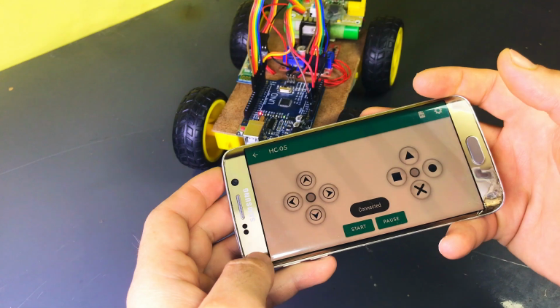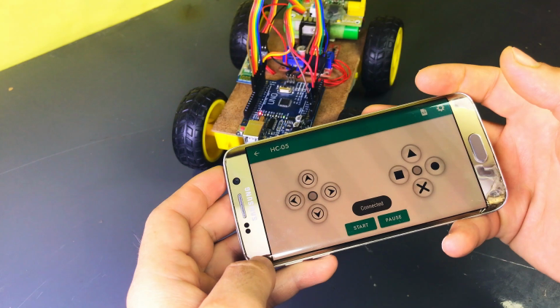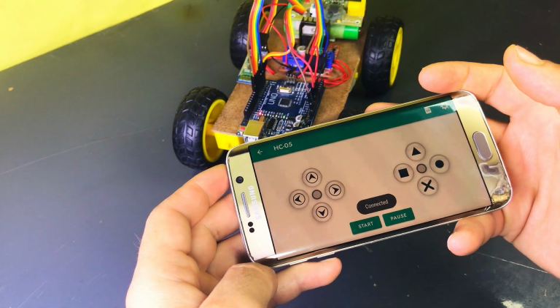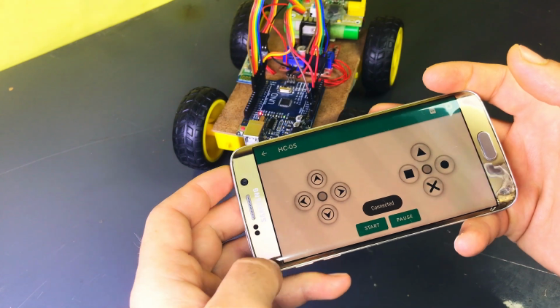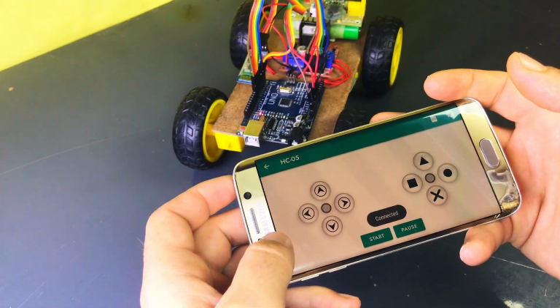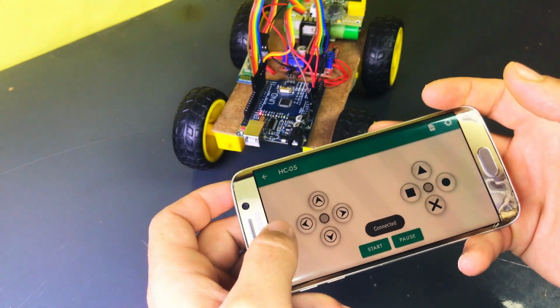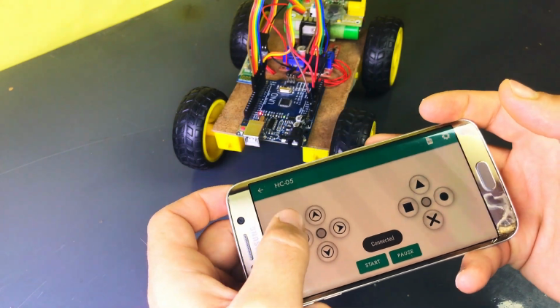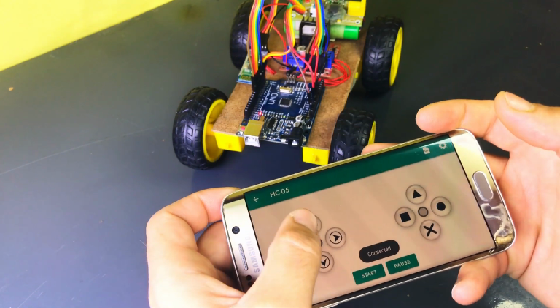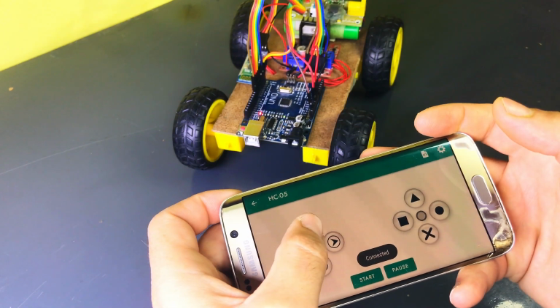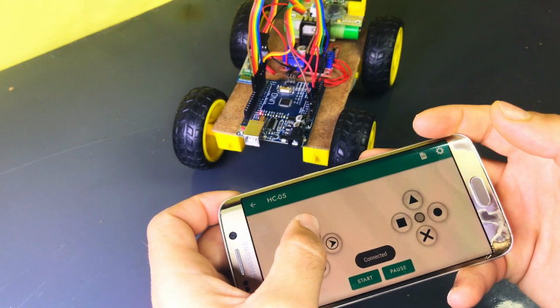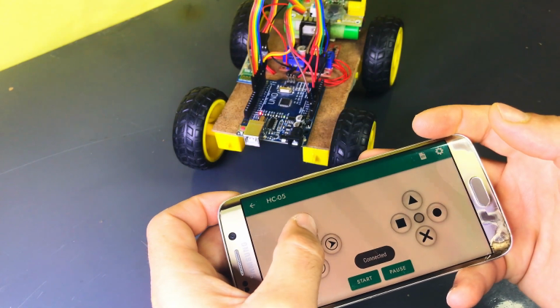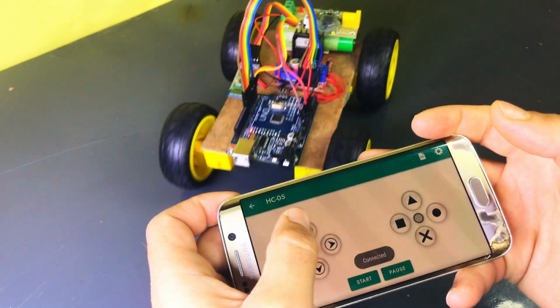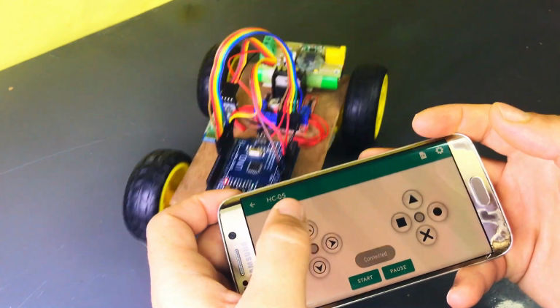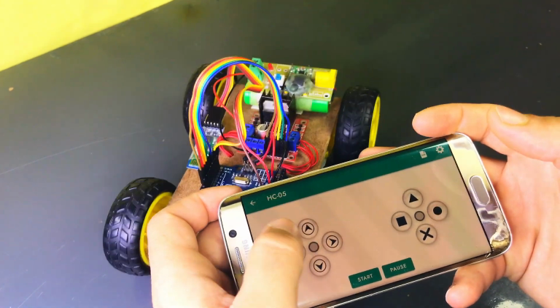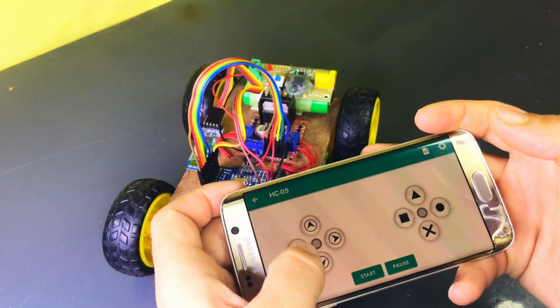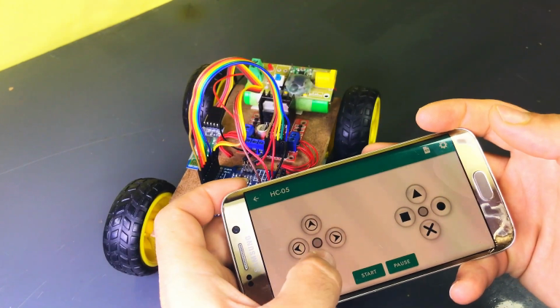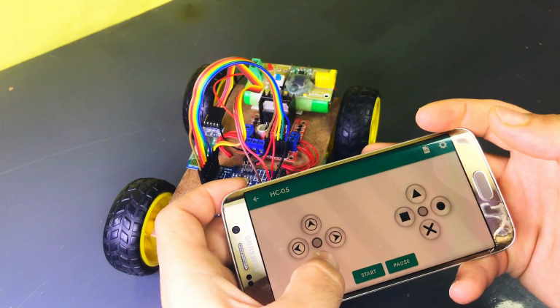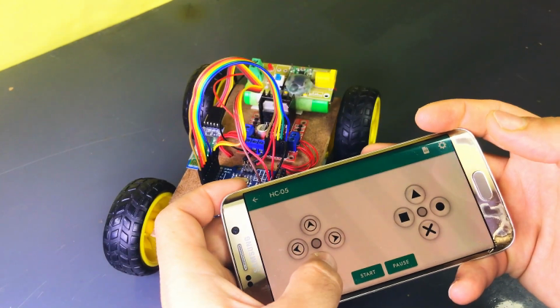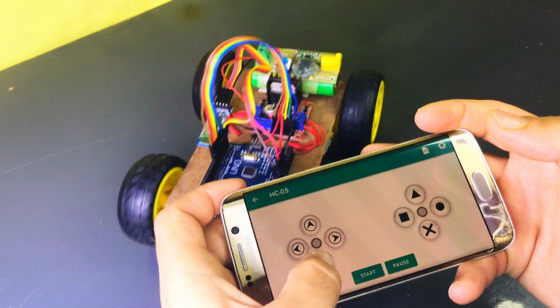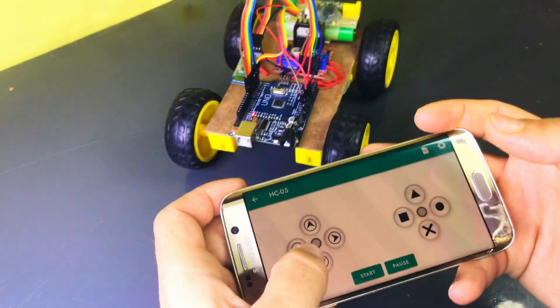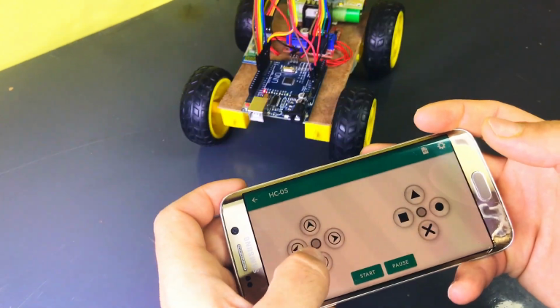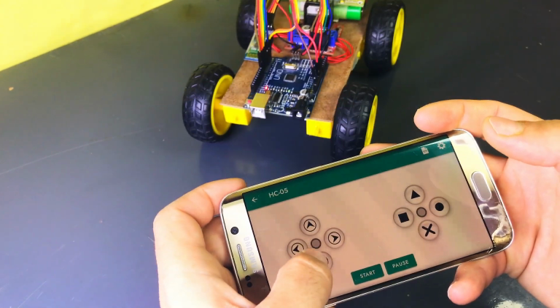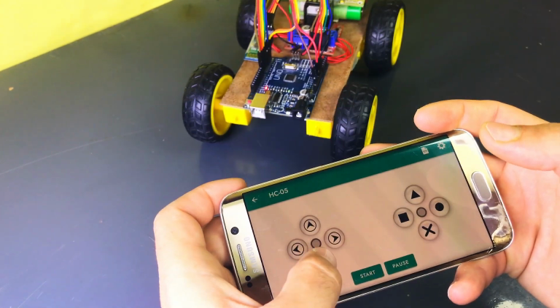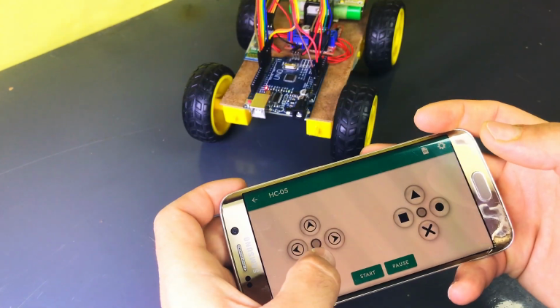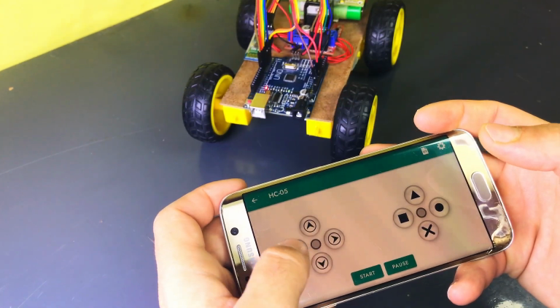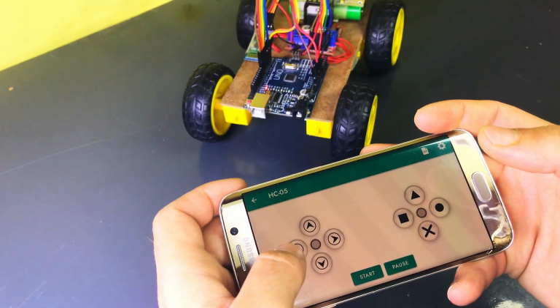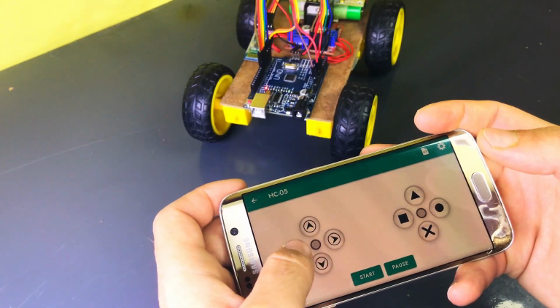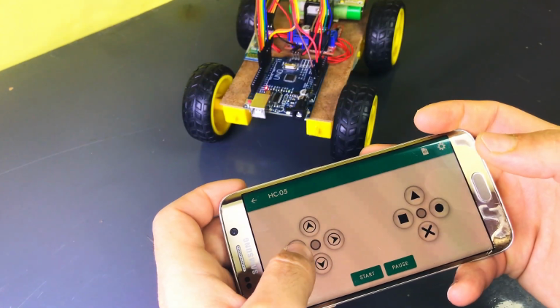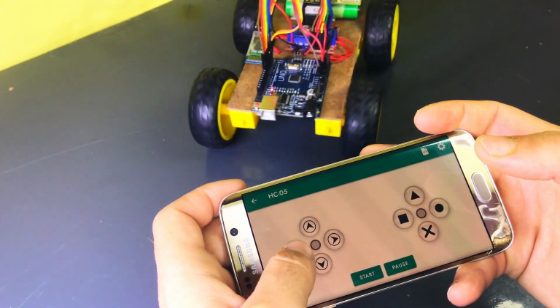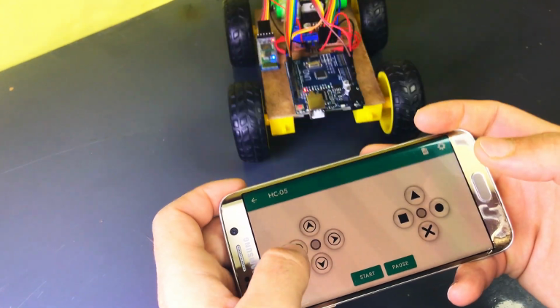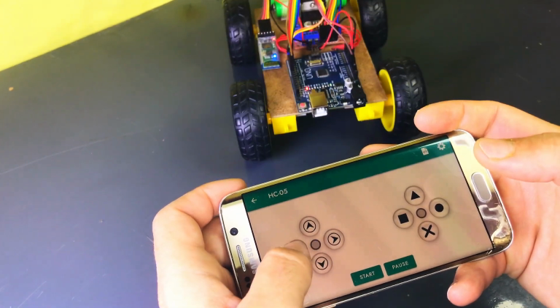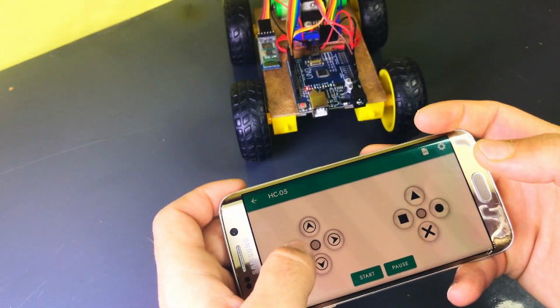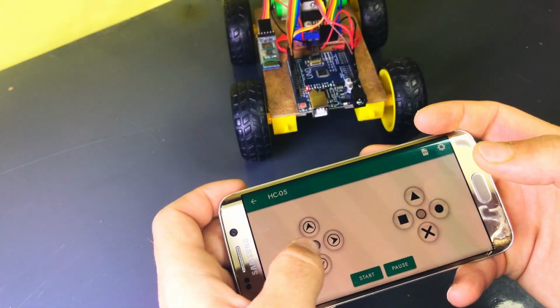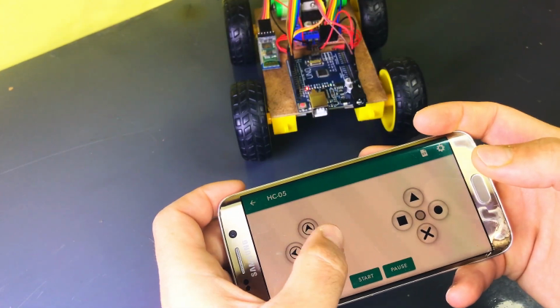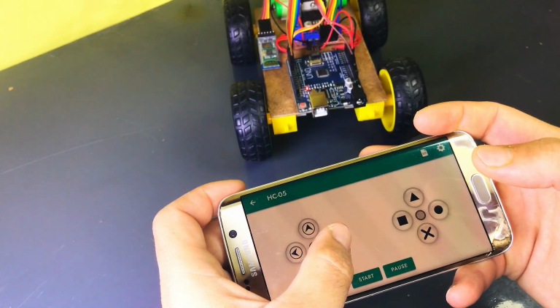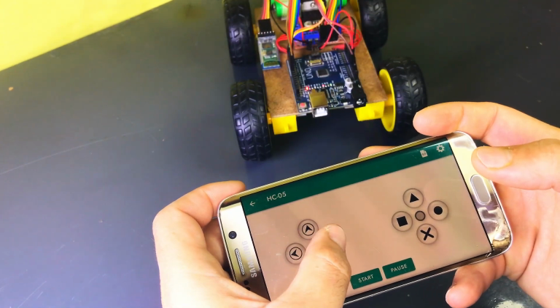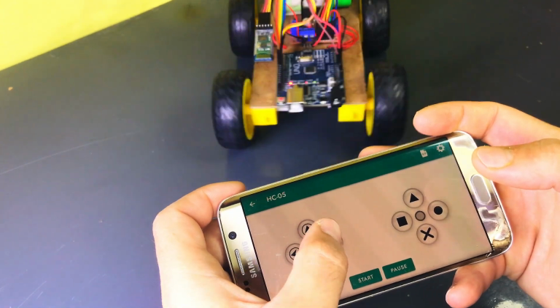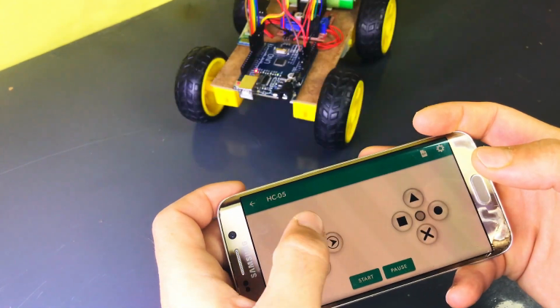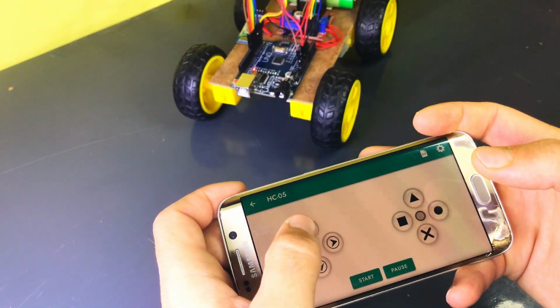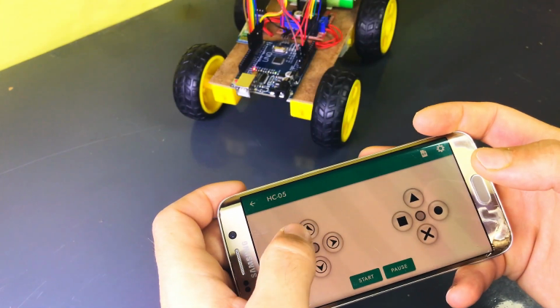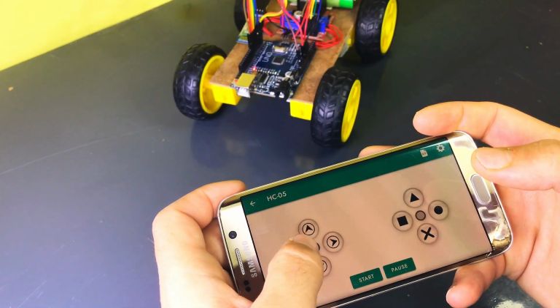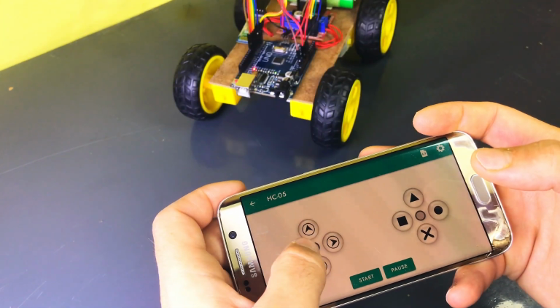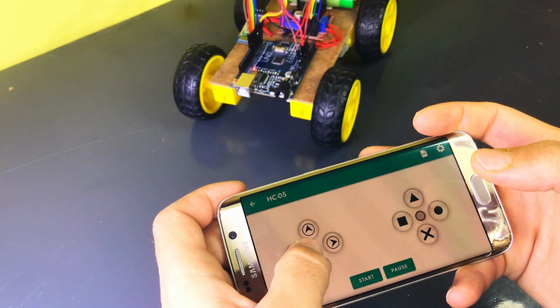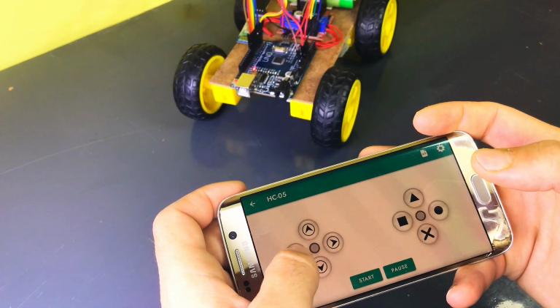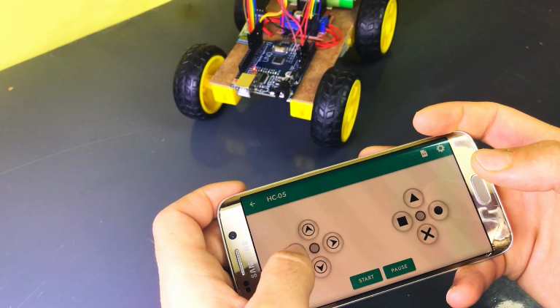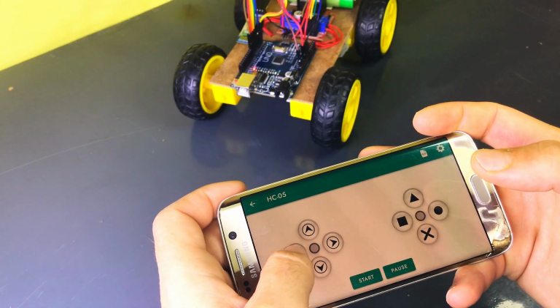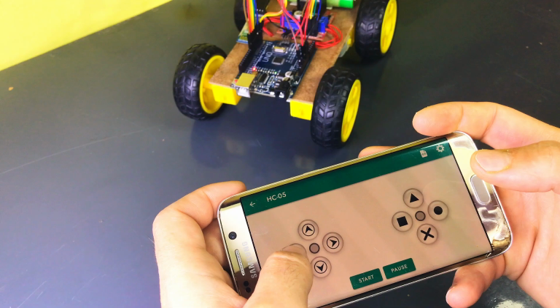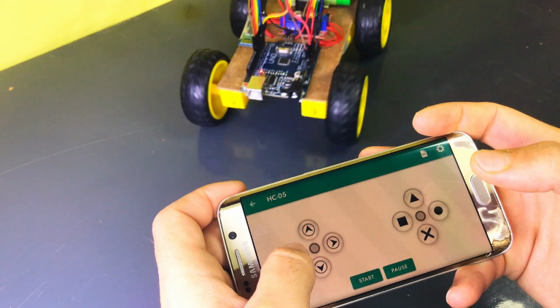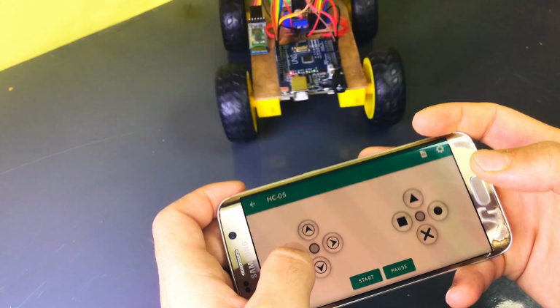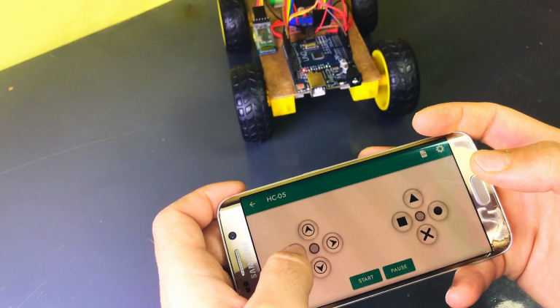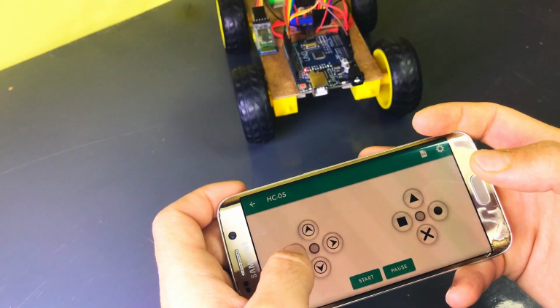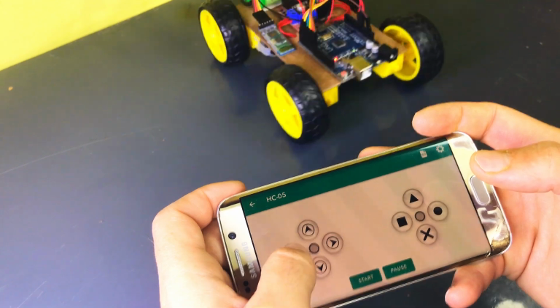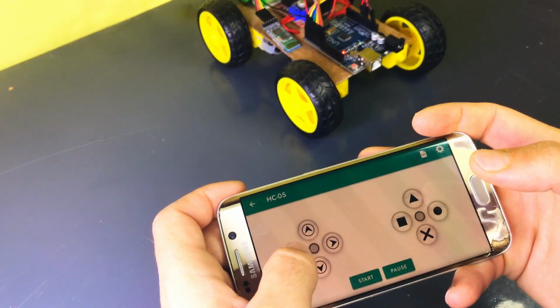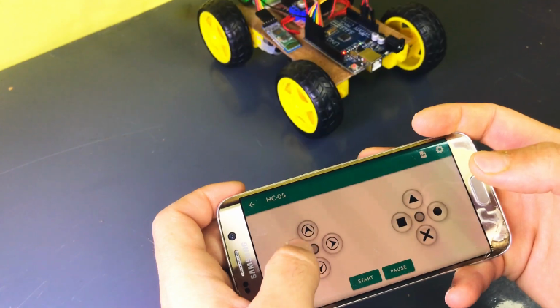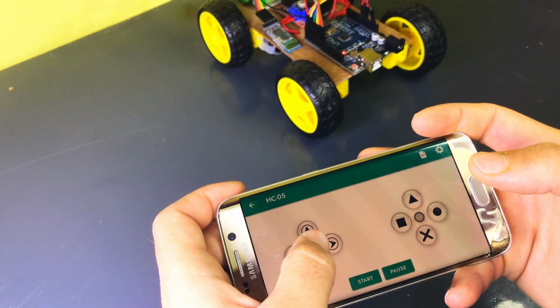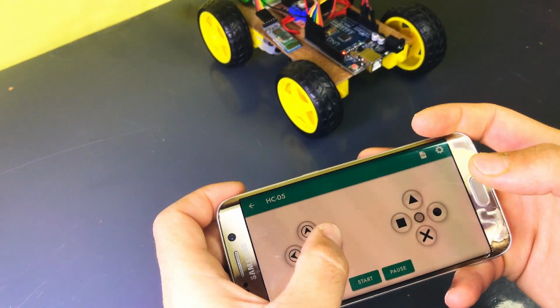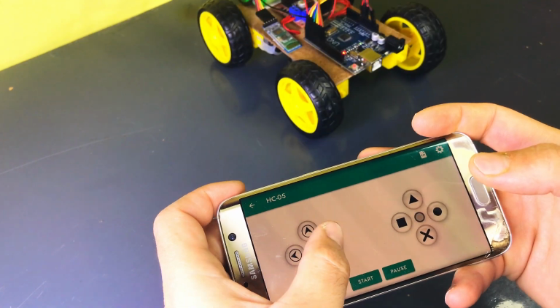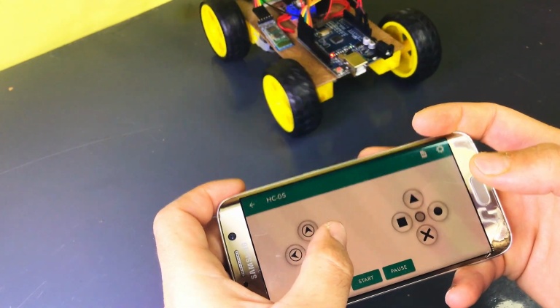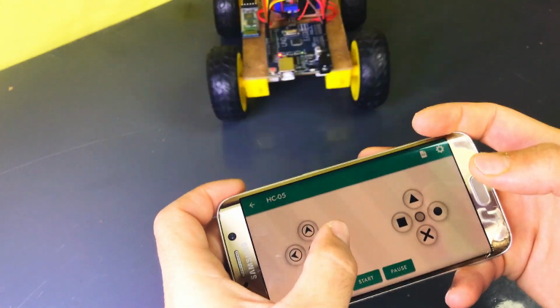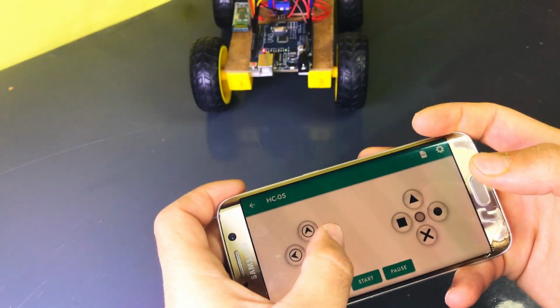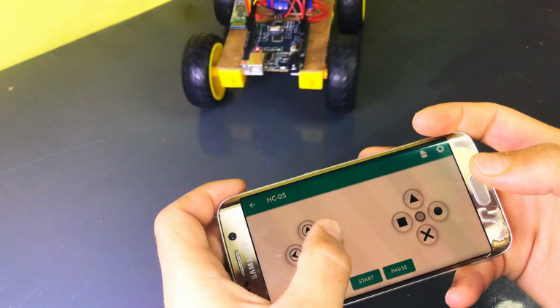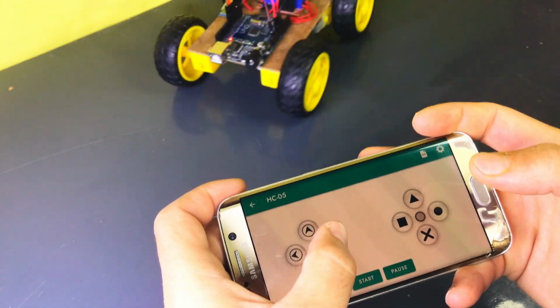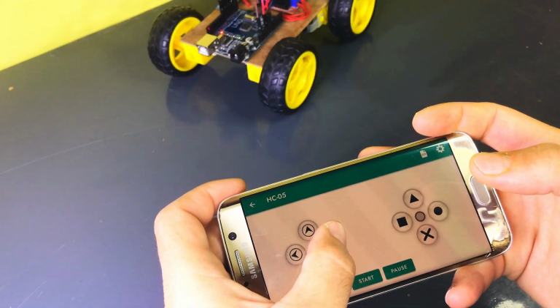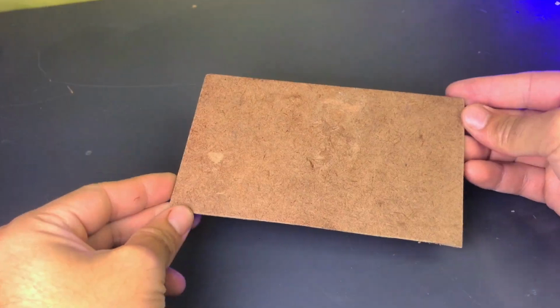Hi everyone! Welcome to my channel. In this project, I'll show you how to make a simple Bluetooth-controlled car.